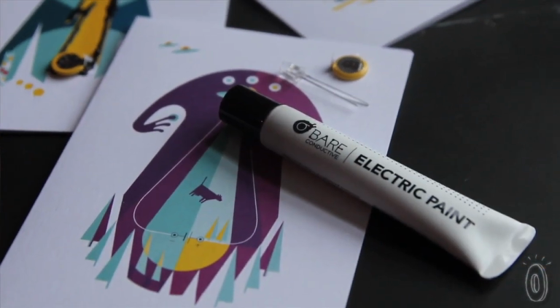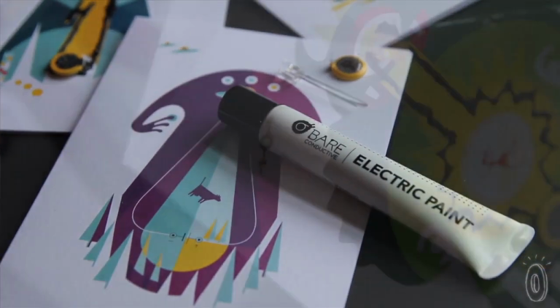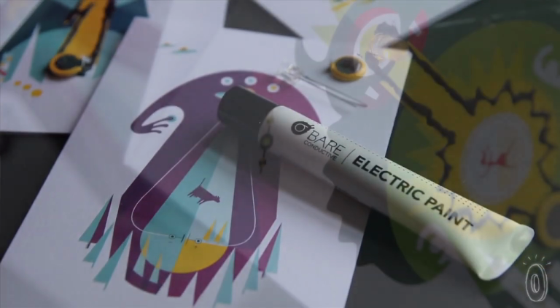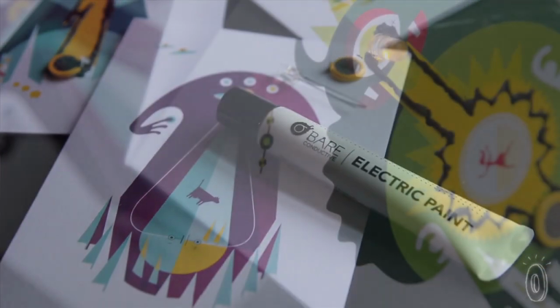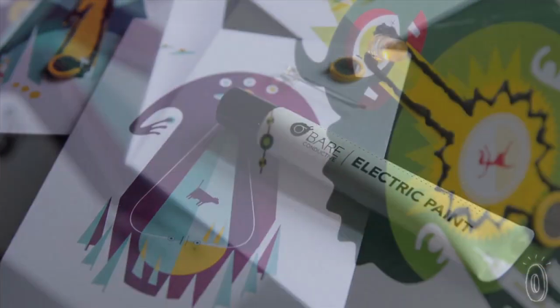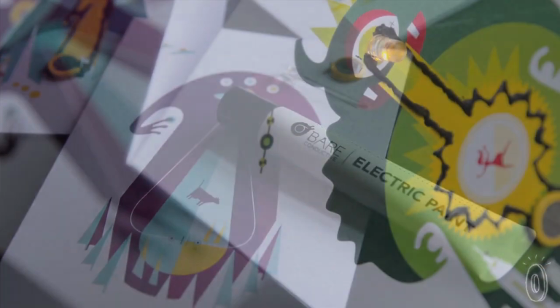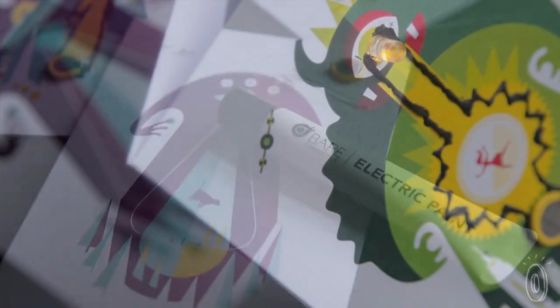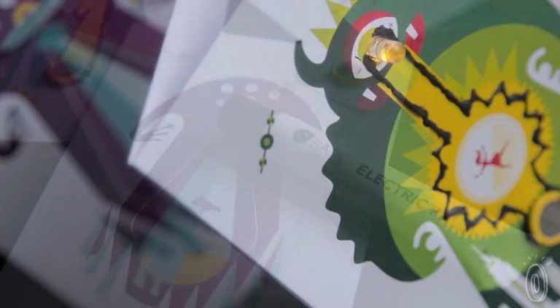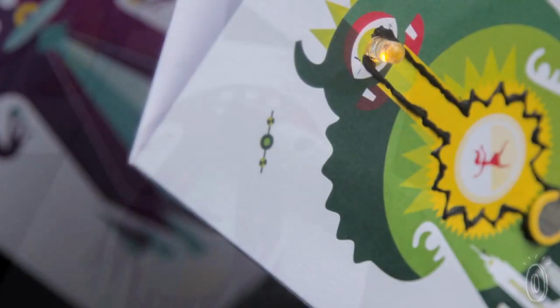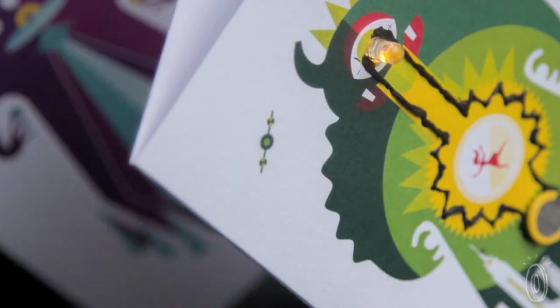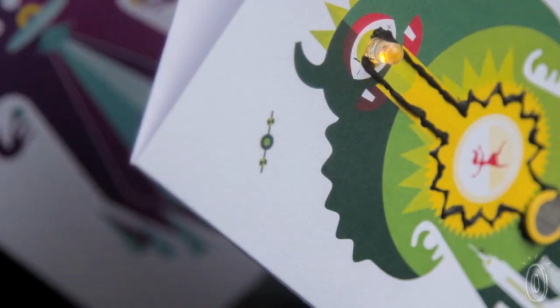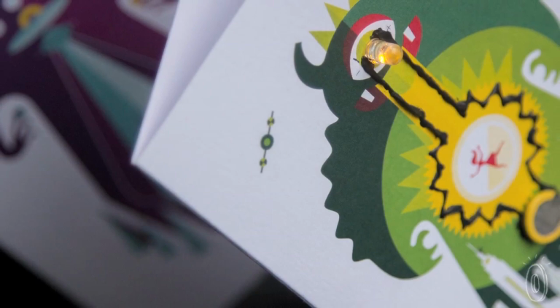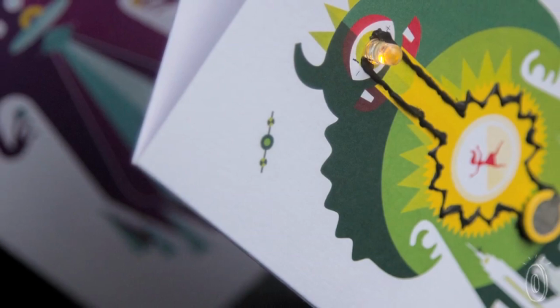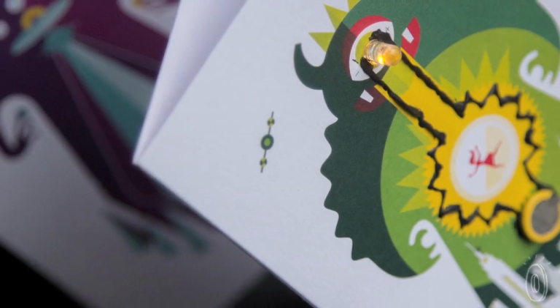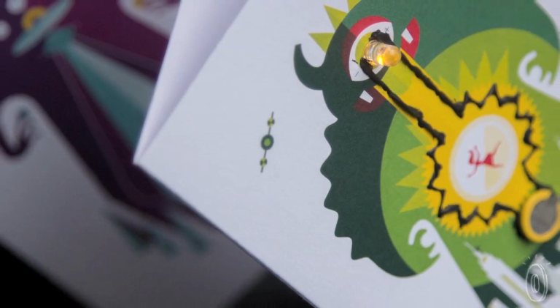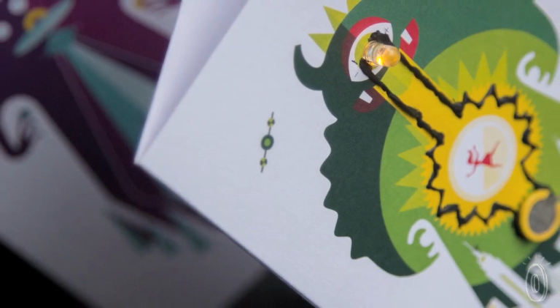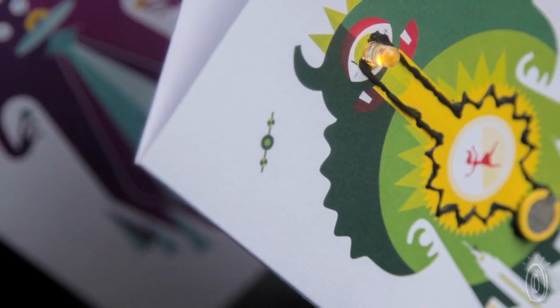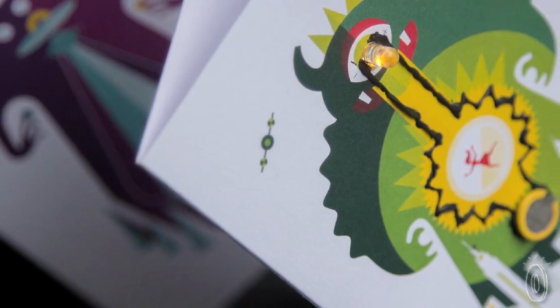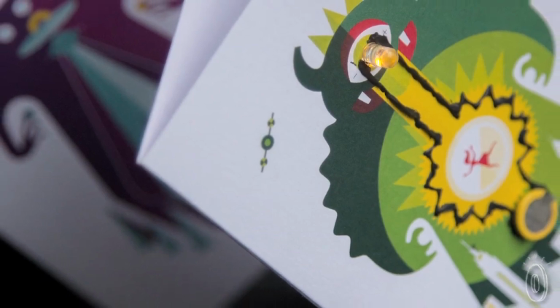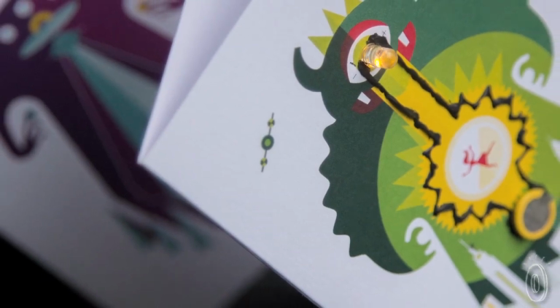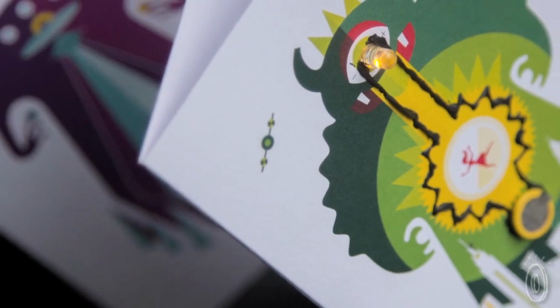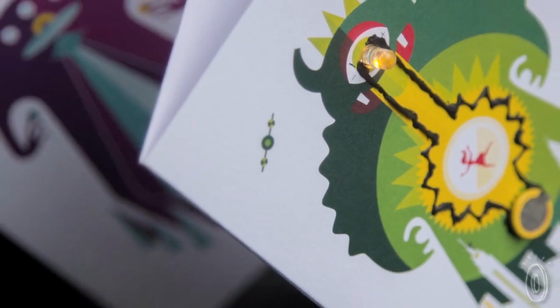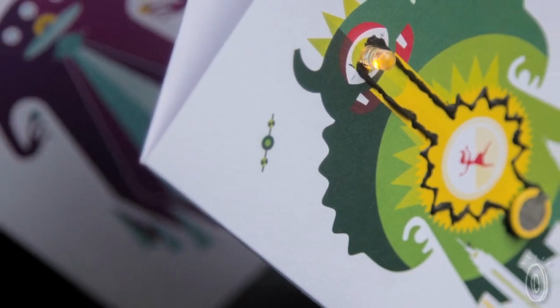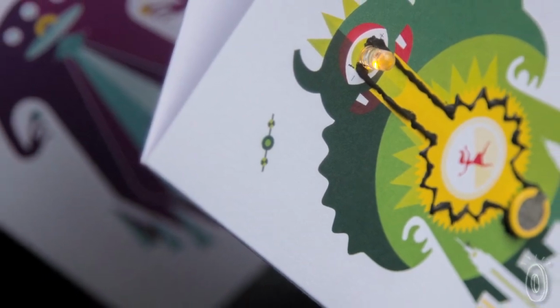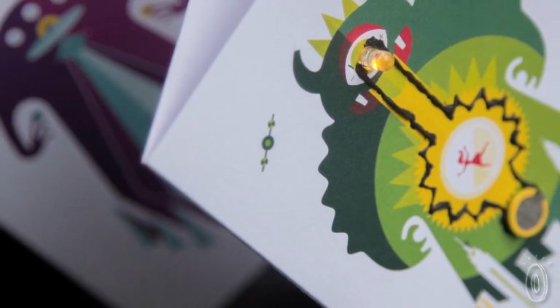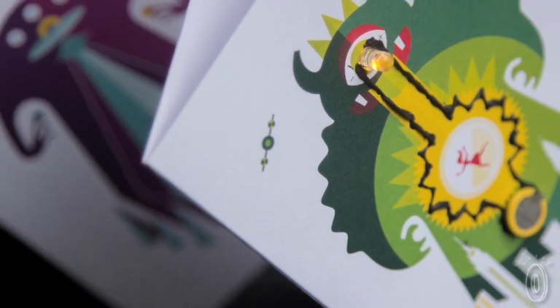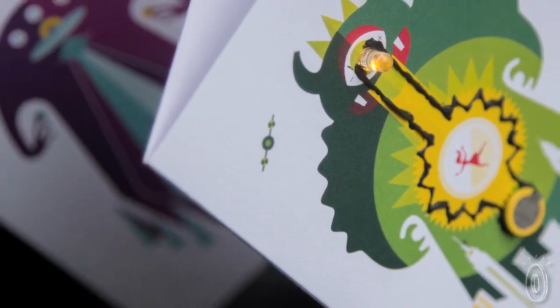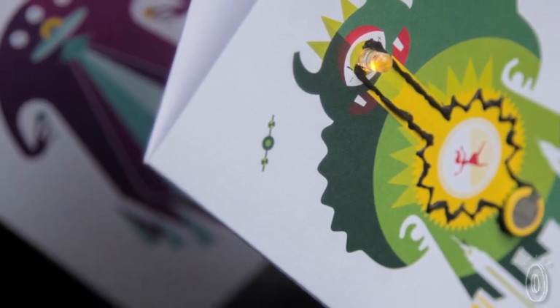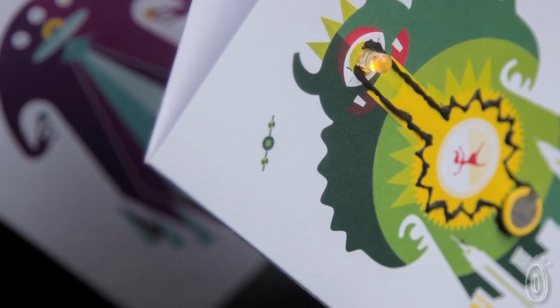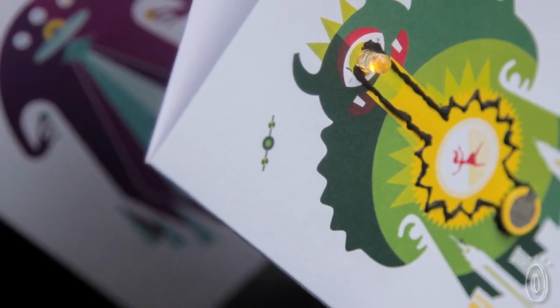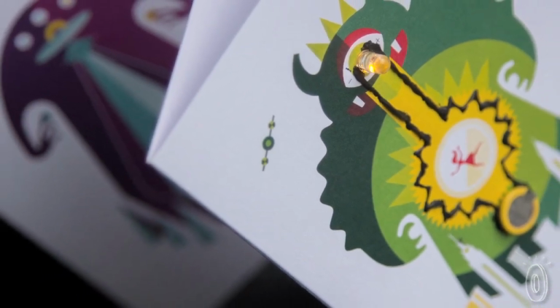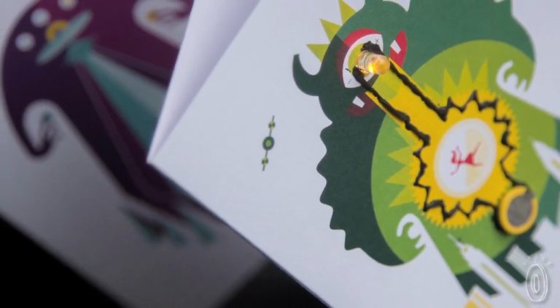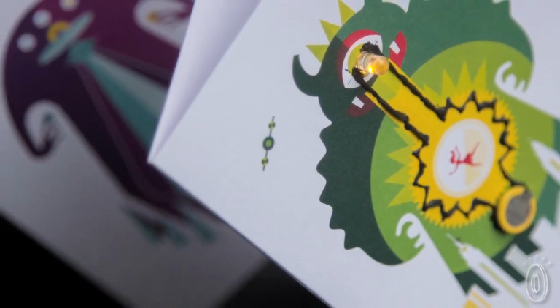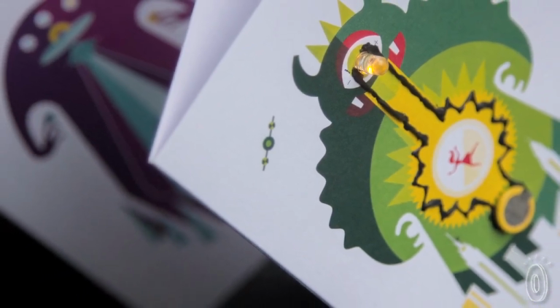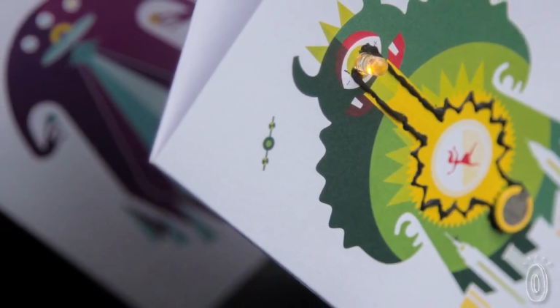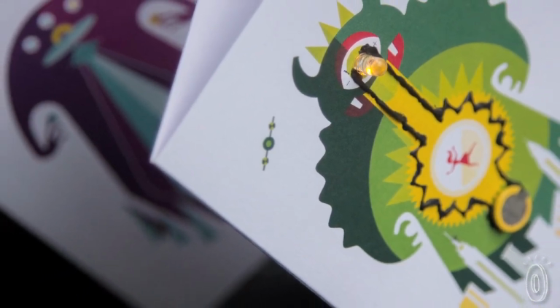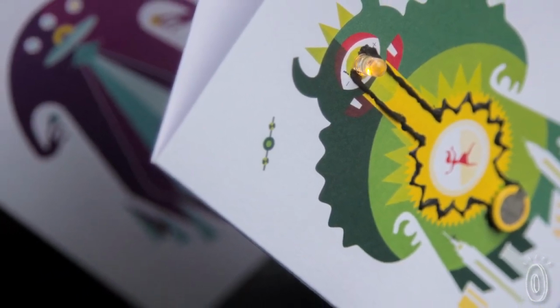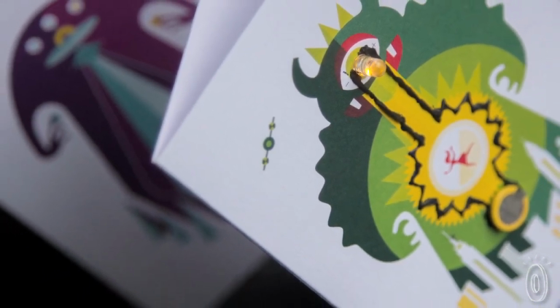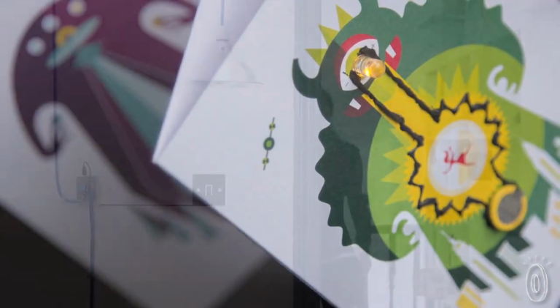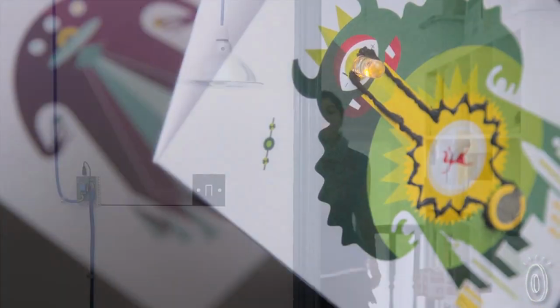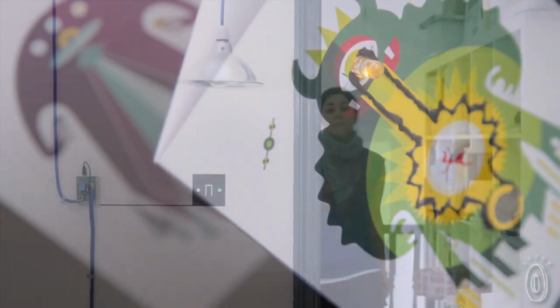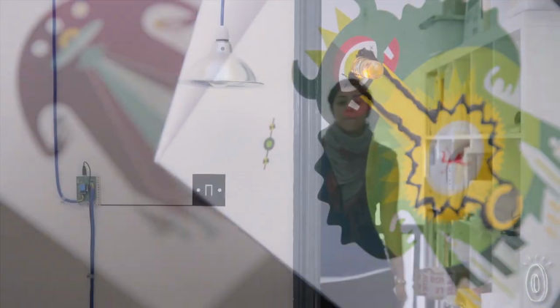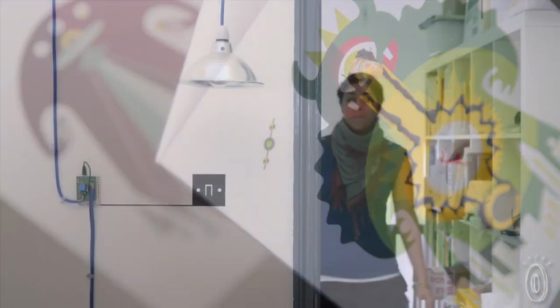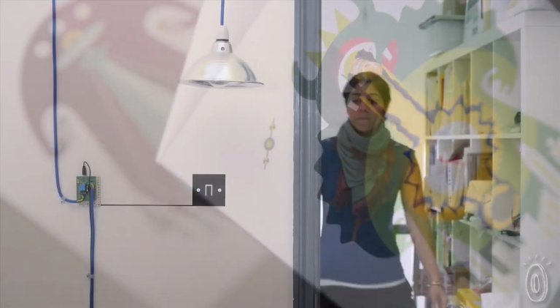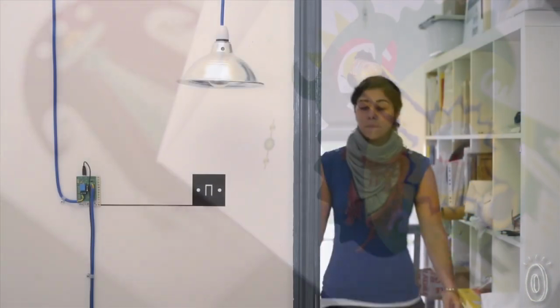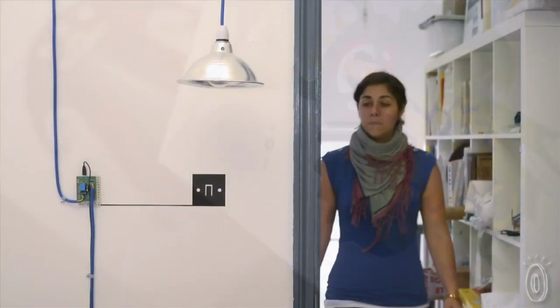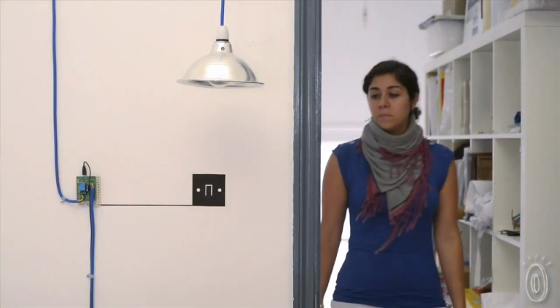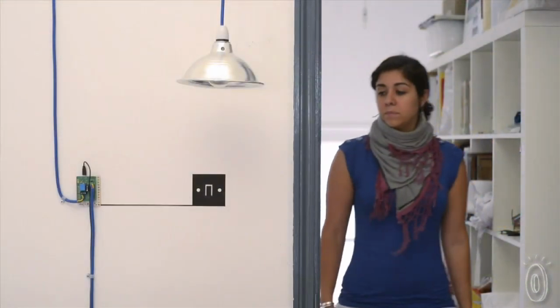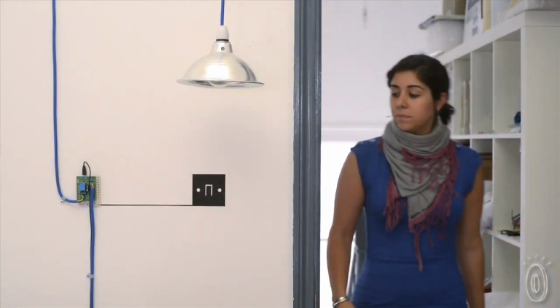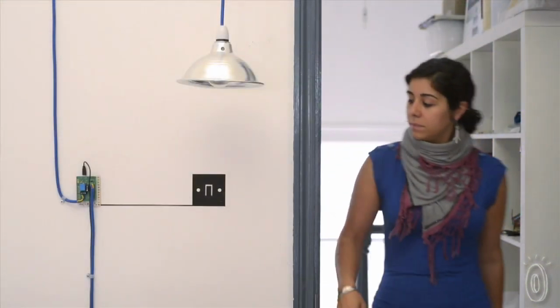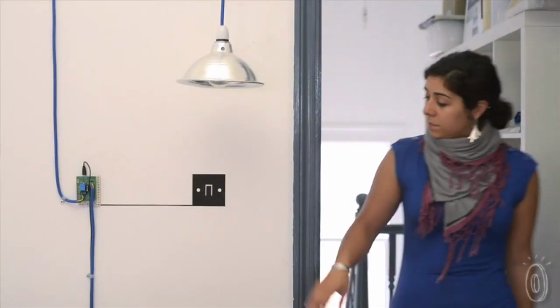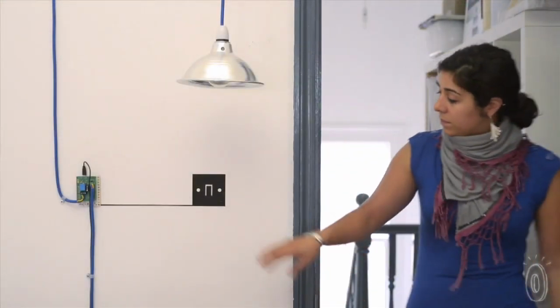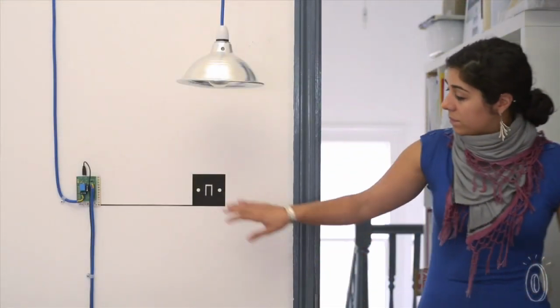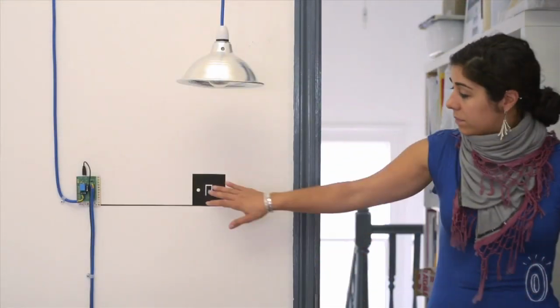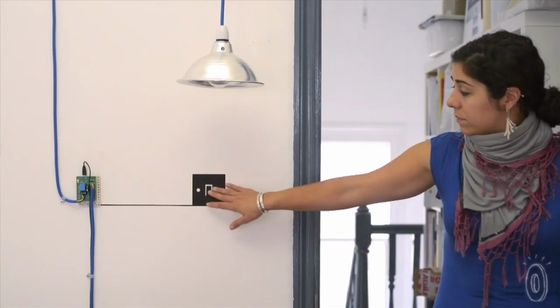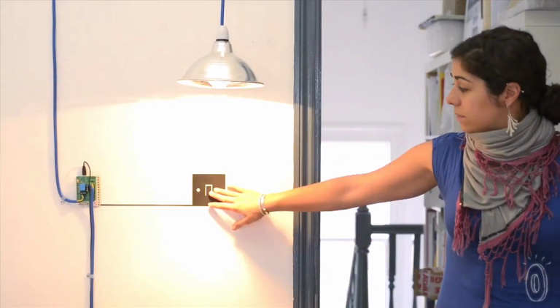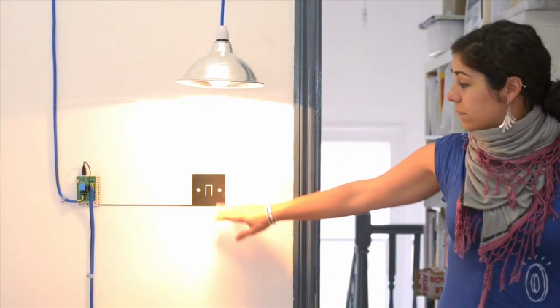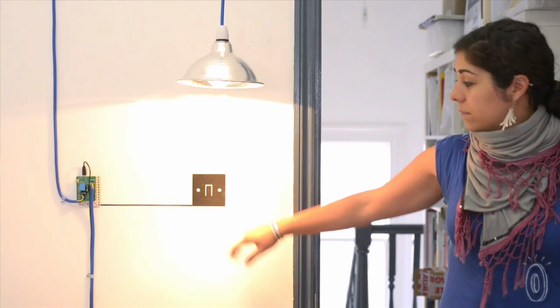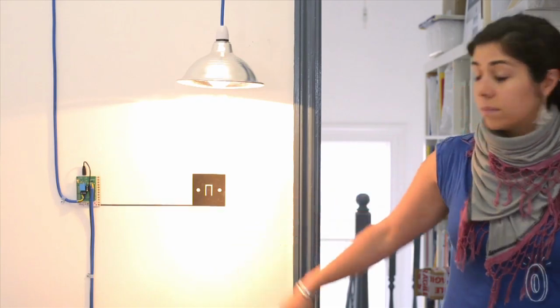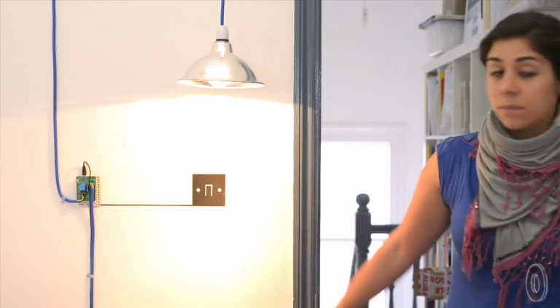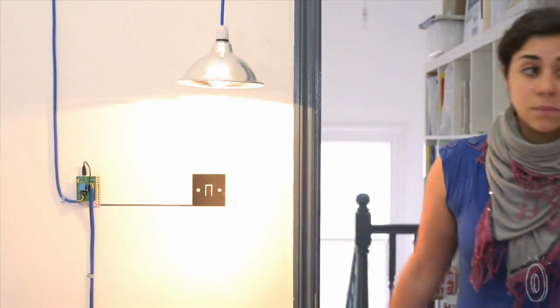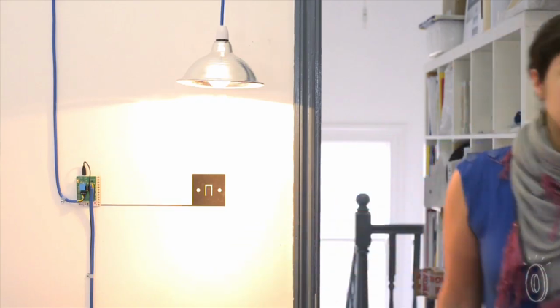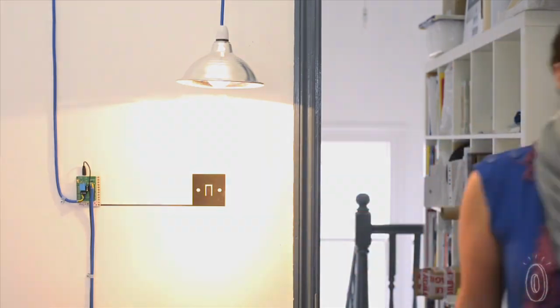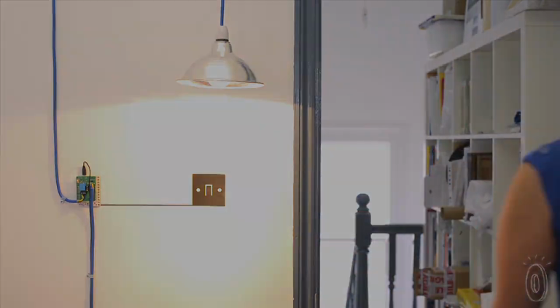so it cleans up easily with just soap and water. With these cards, Bare Conductive wants to inspire everyone, from beginners to the more advanced, to create brand new applications with their electric paint technology.